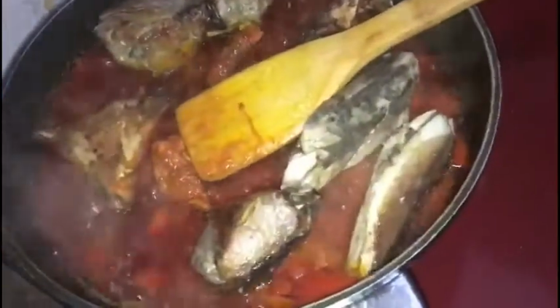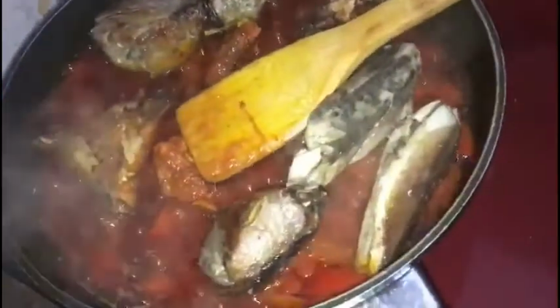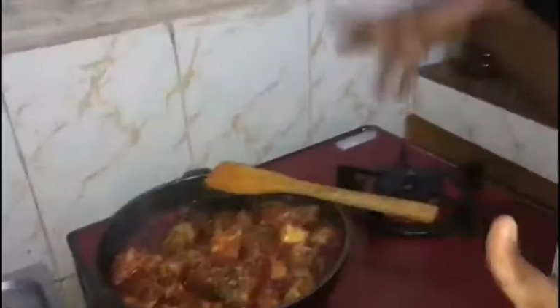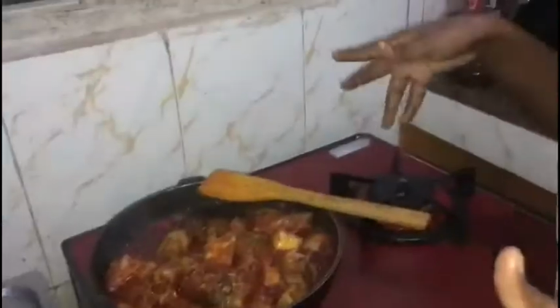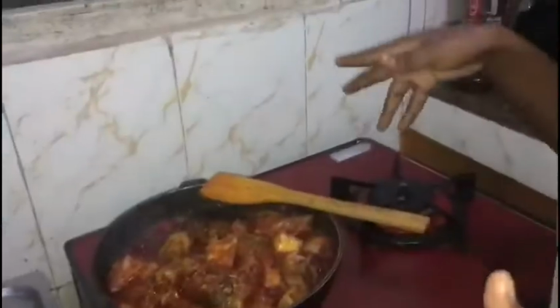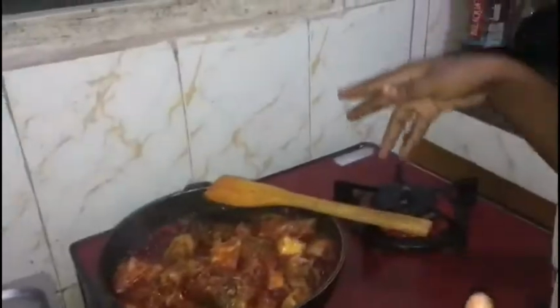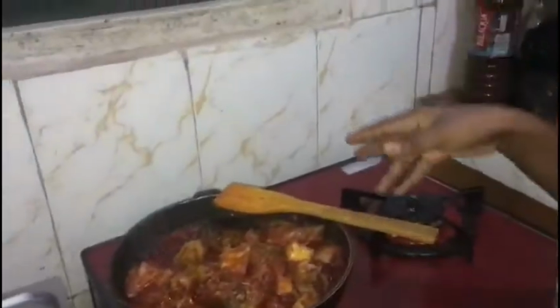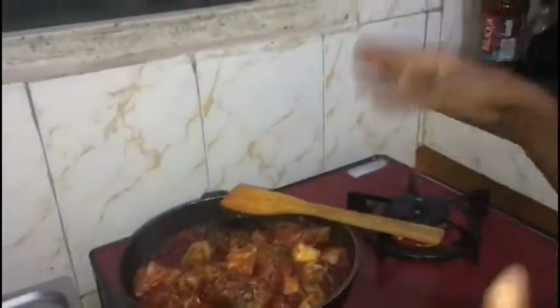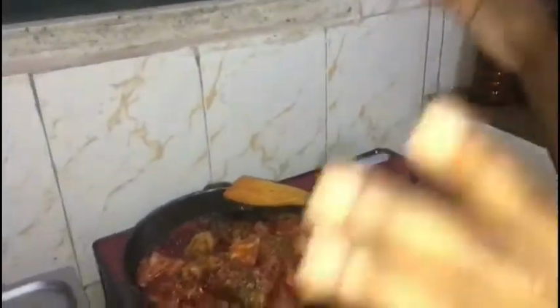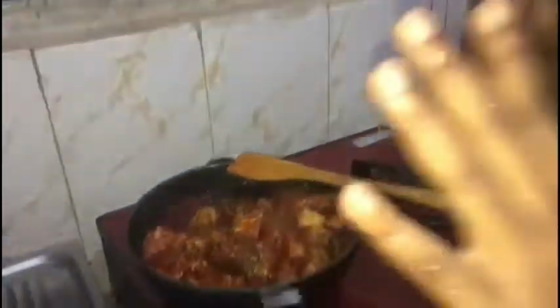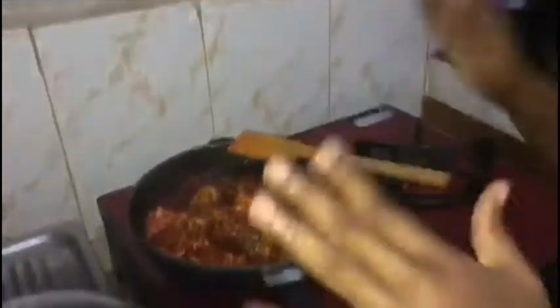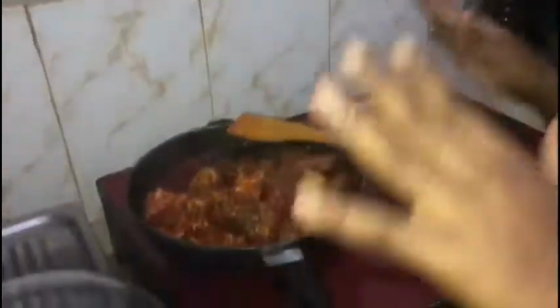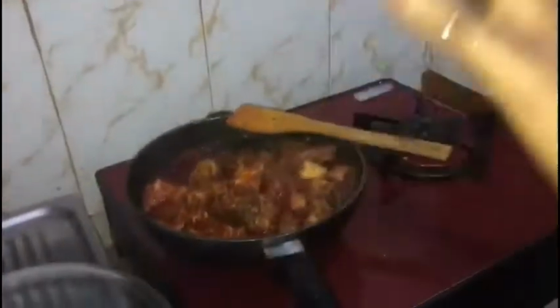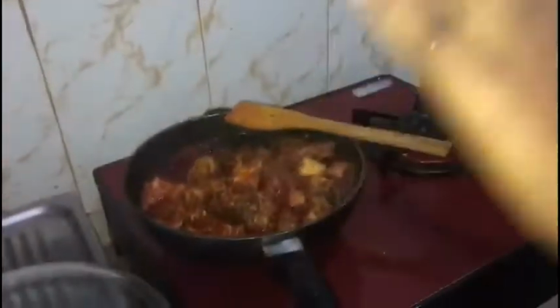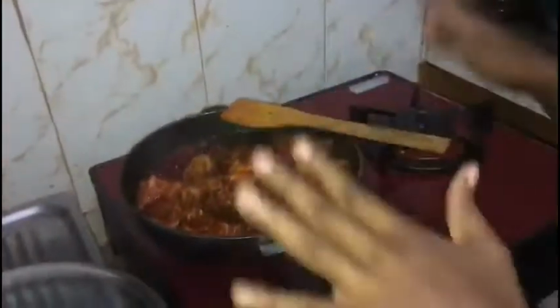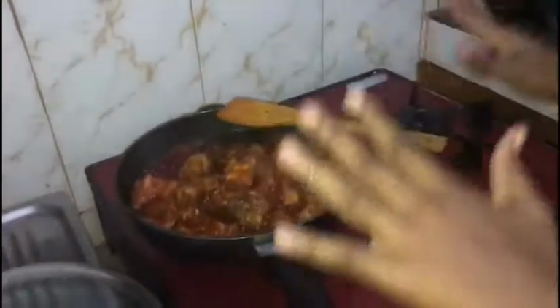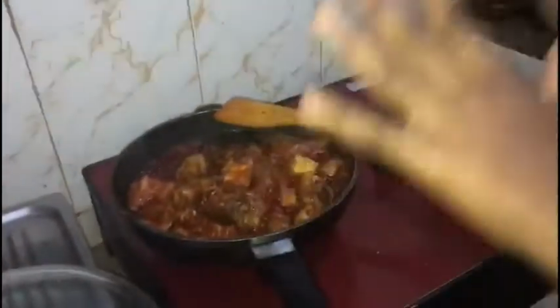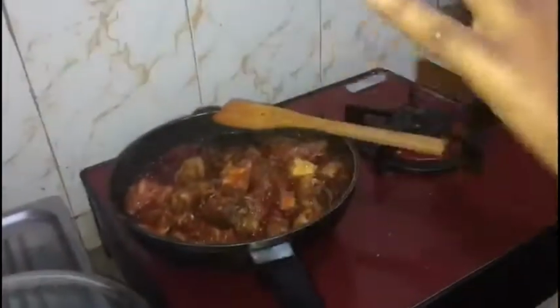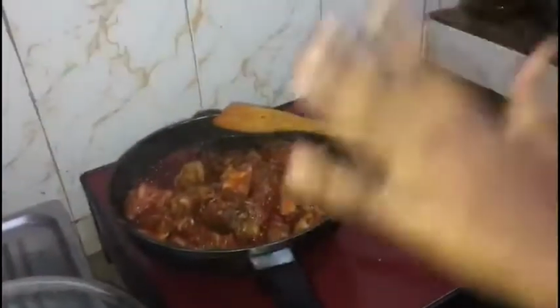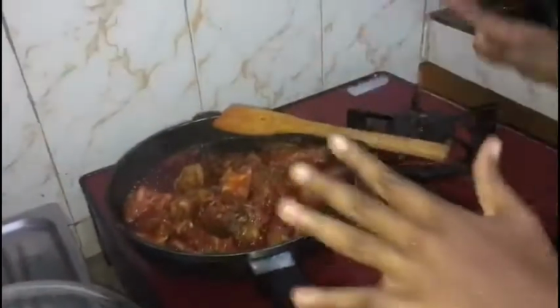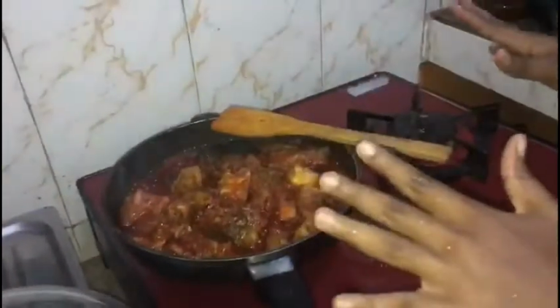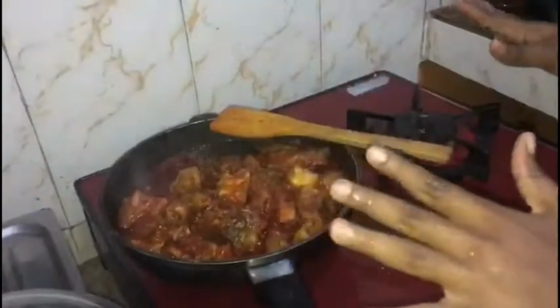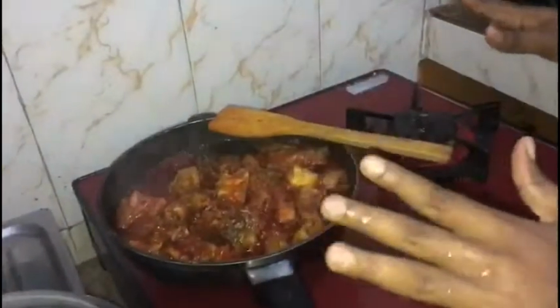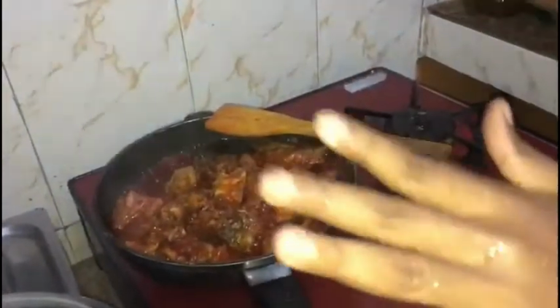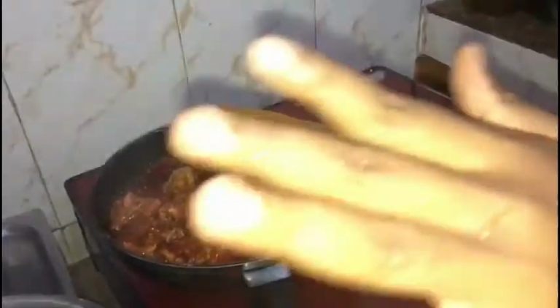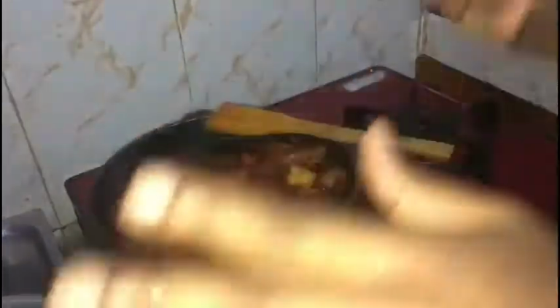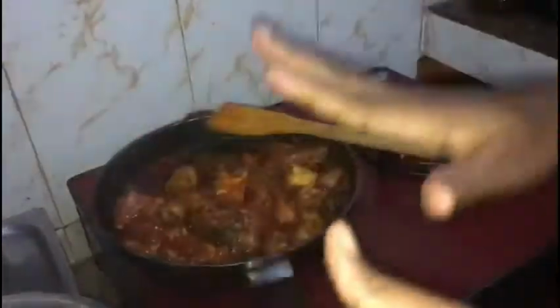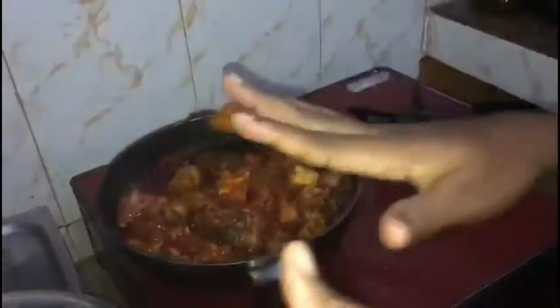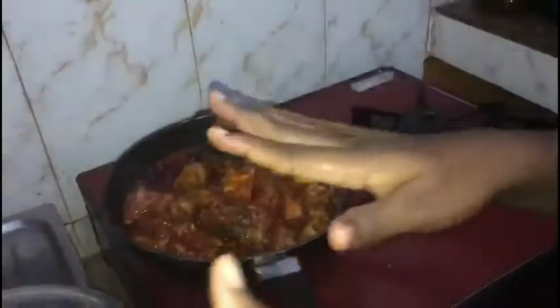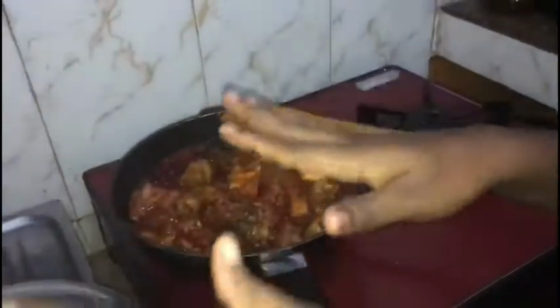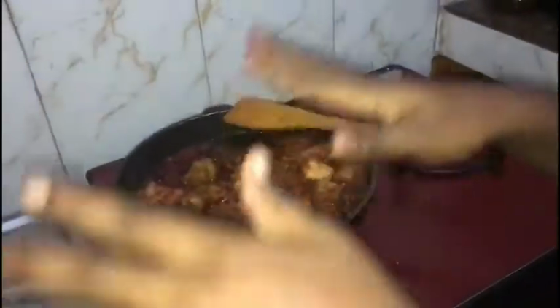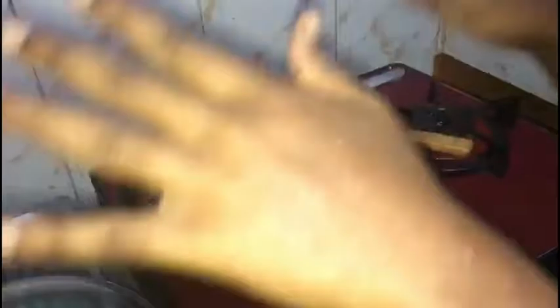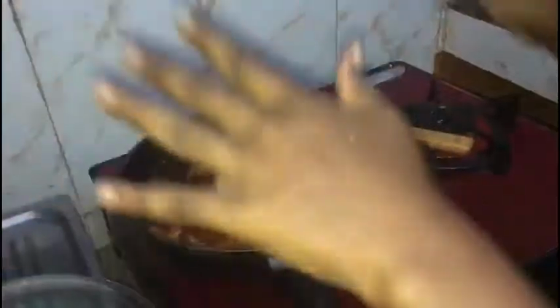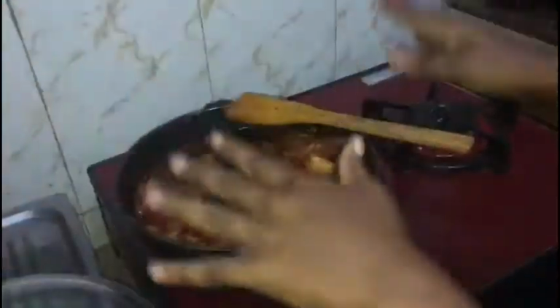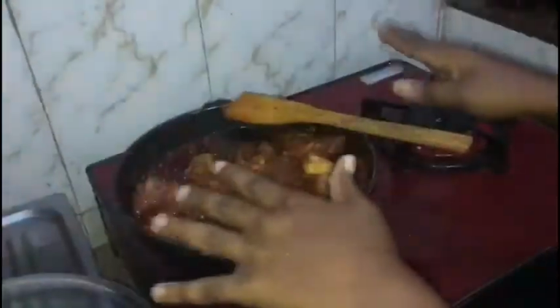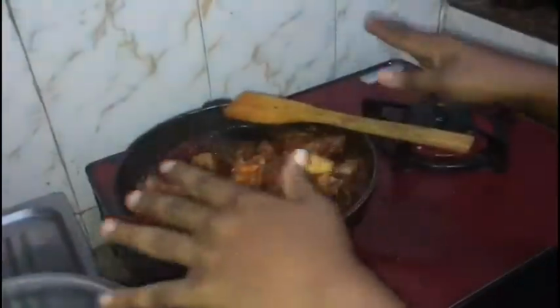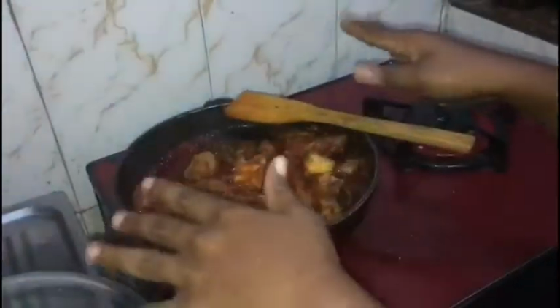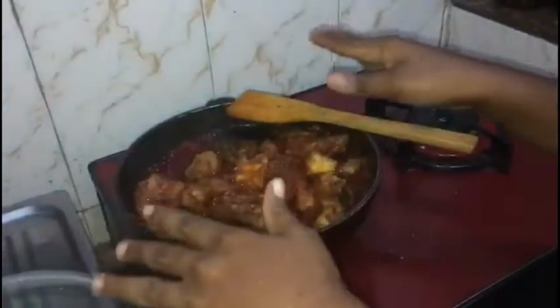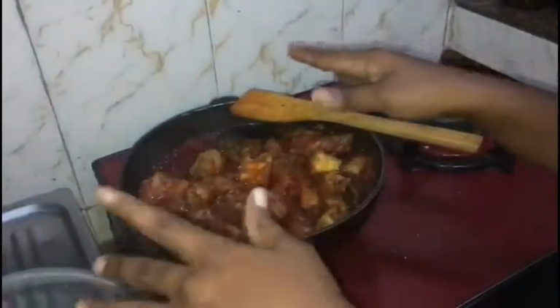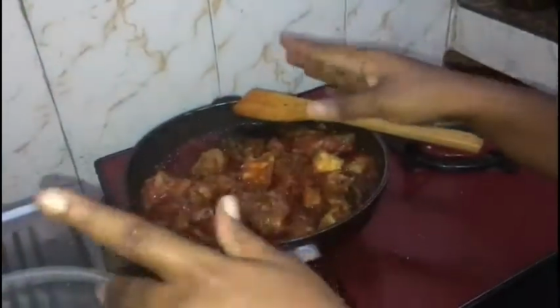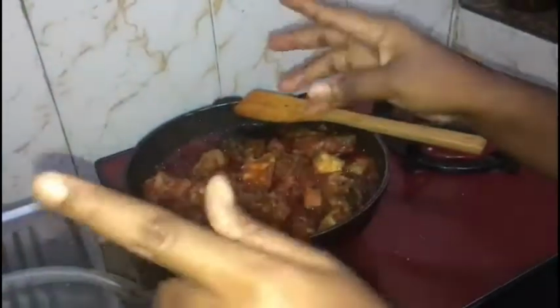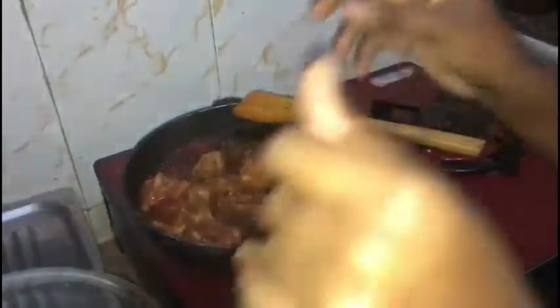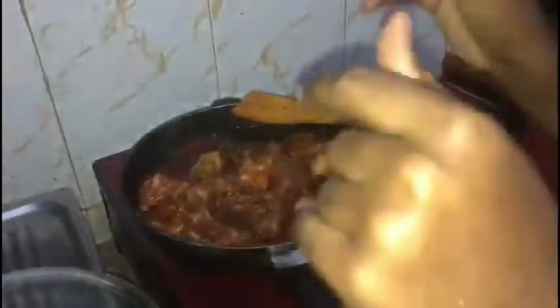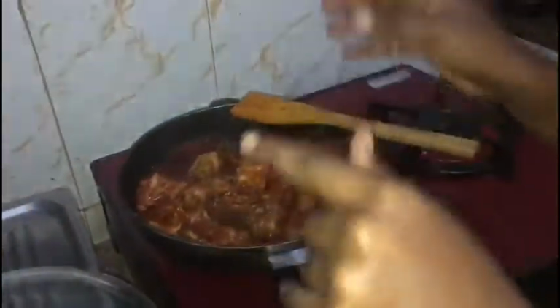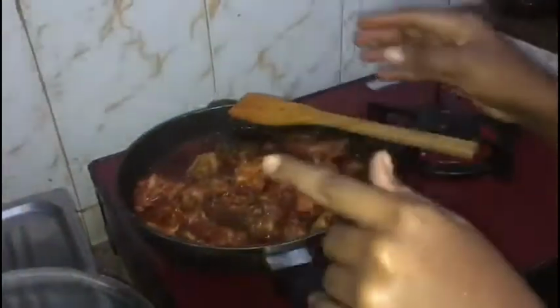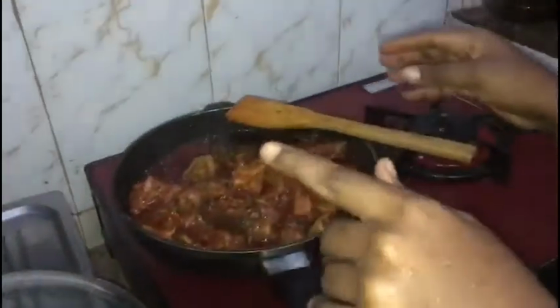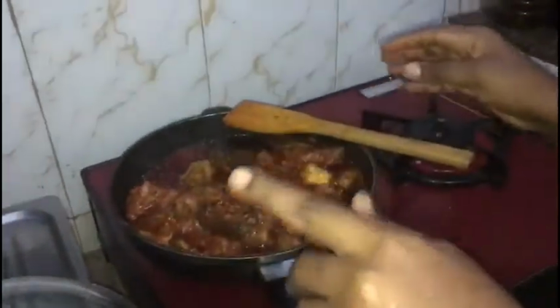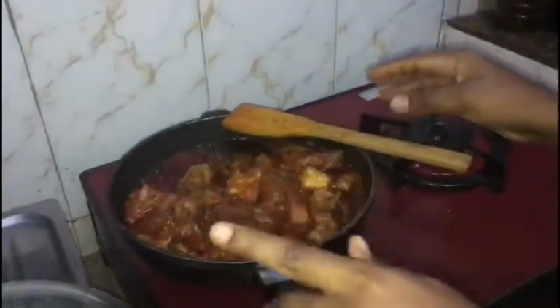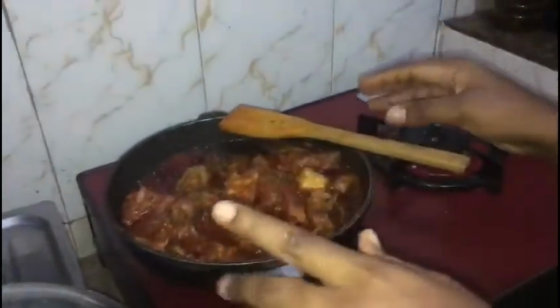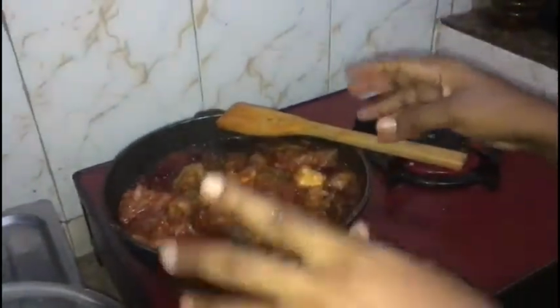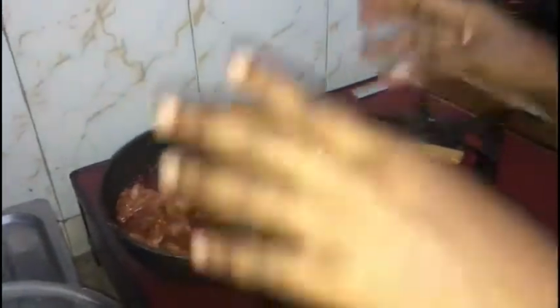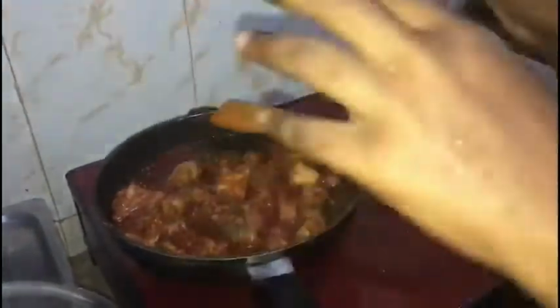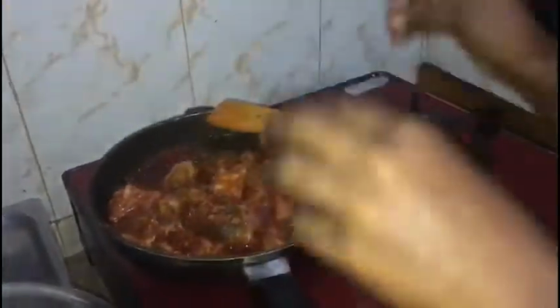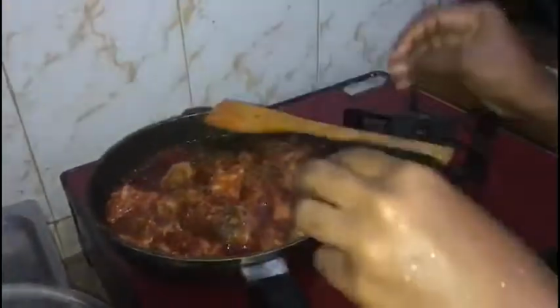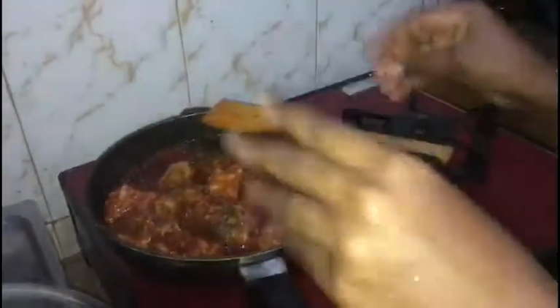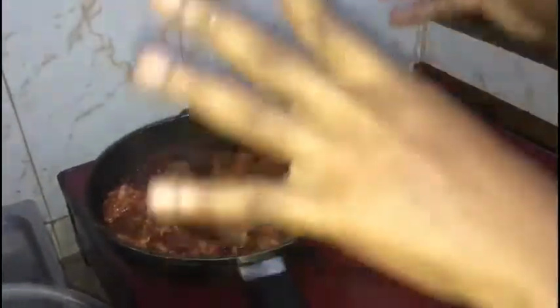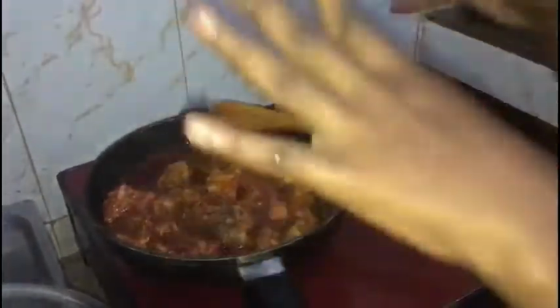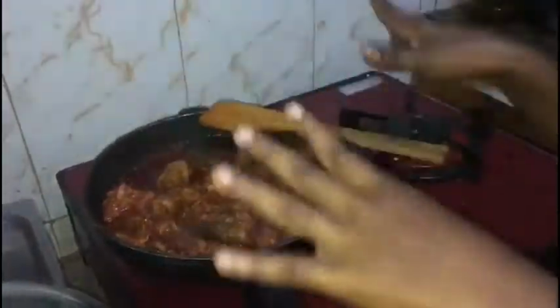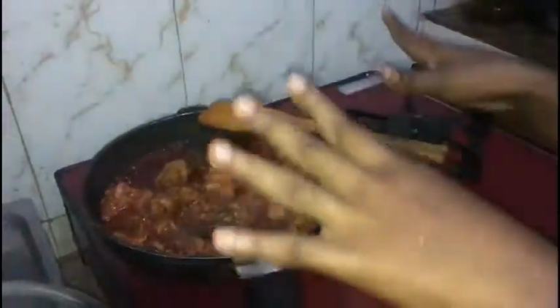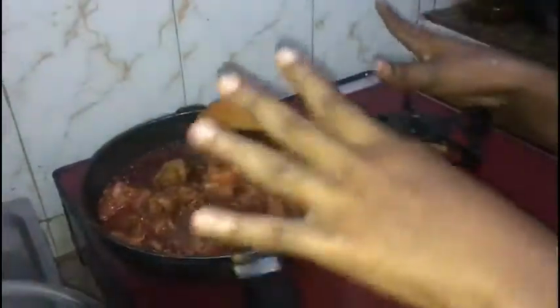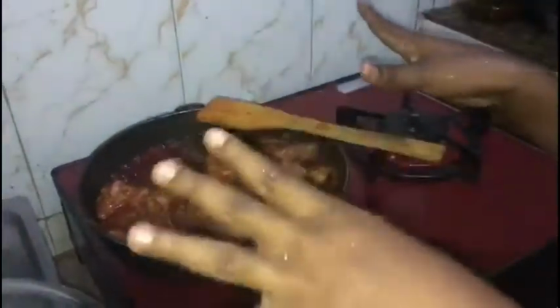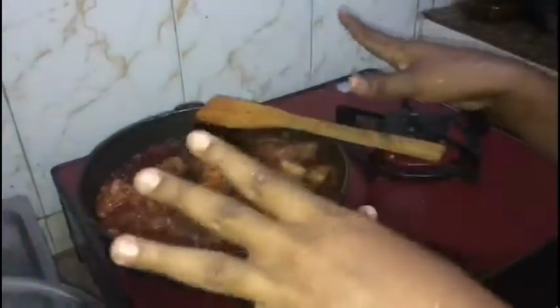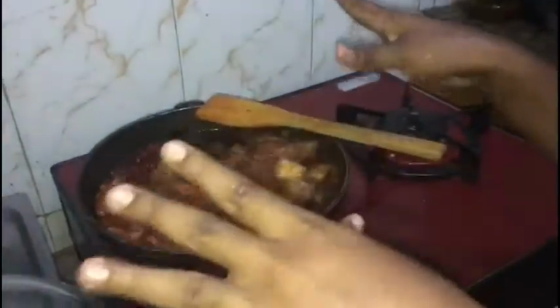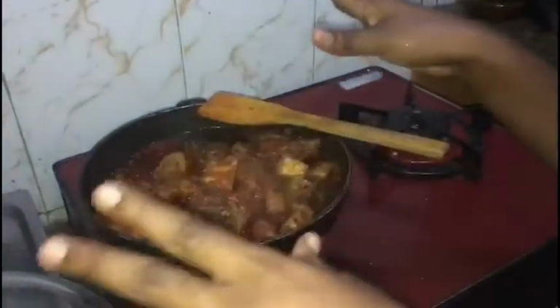Our semi-stew is ready. We are about to add the okra and the hard-boiled eggs into the stew.